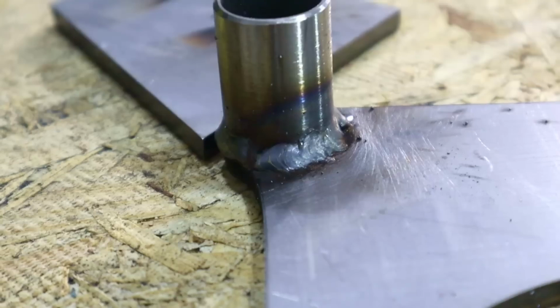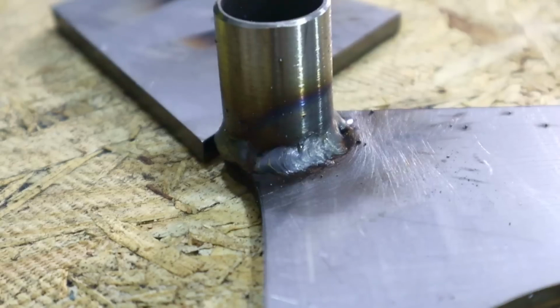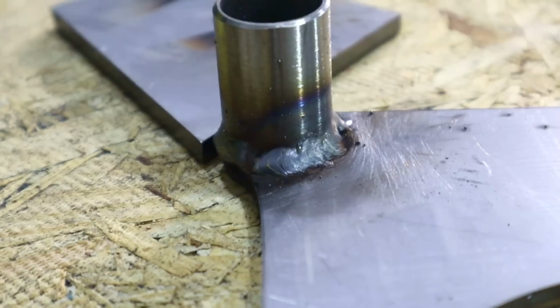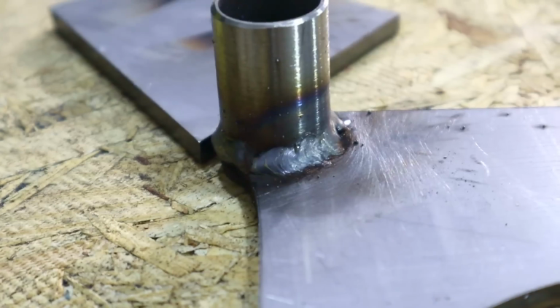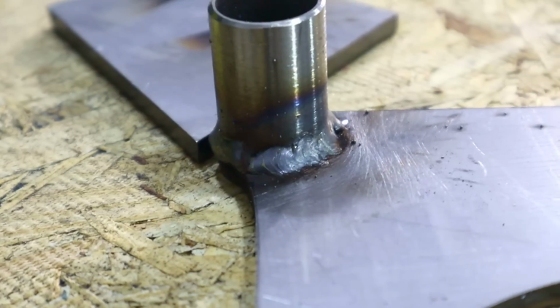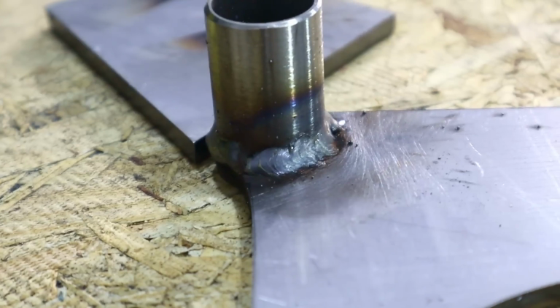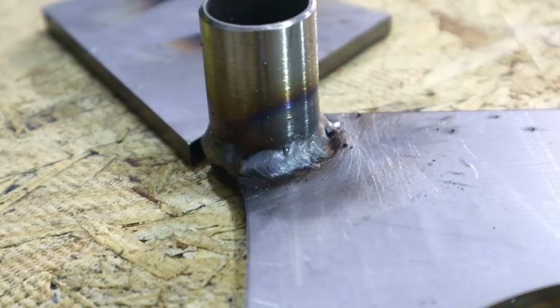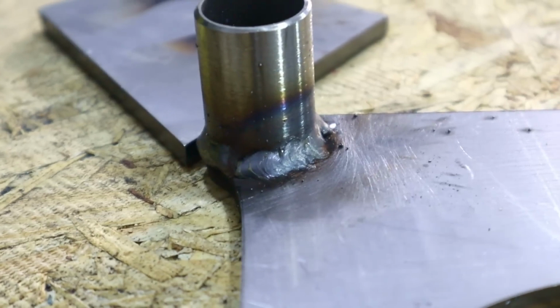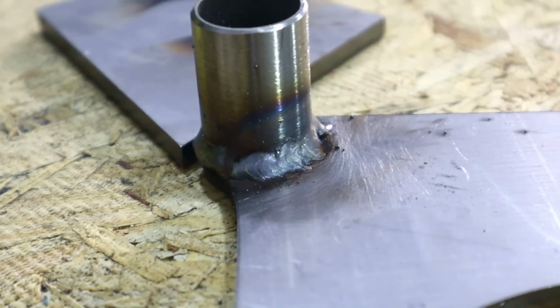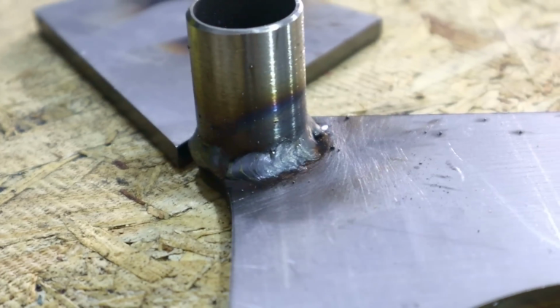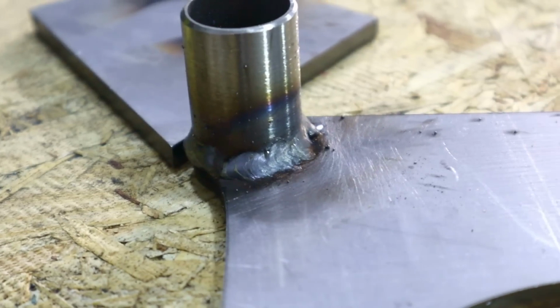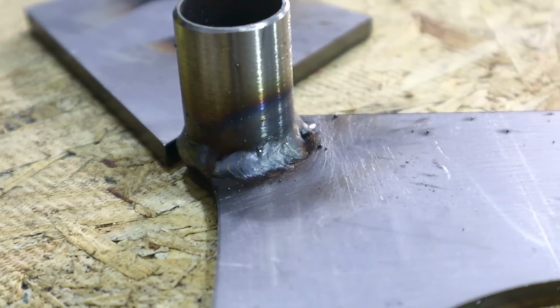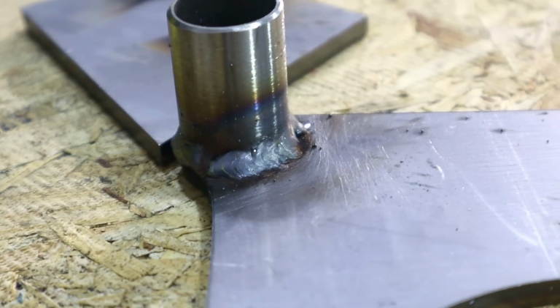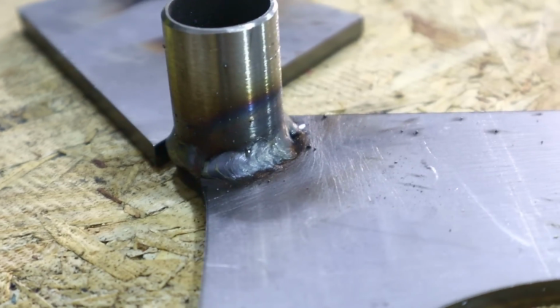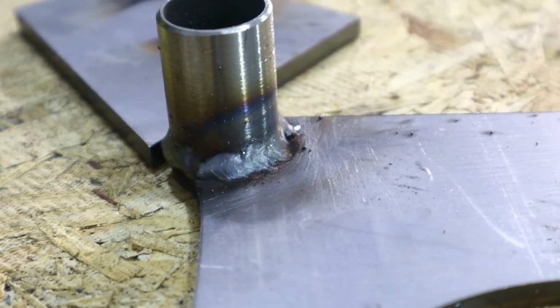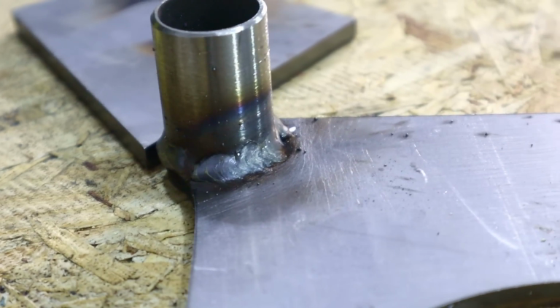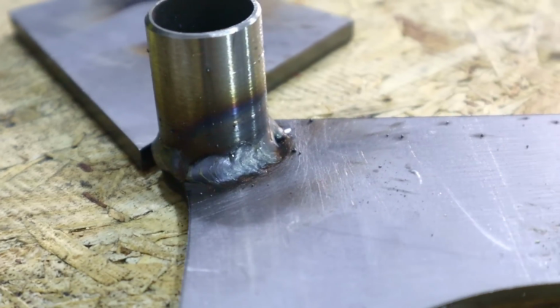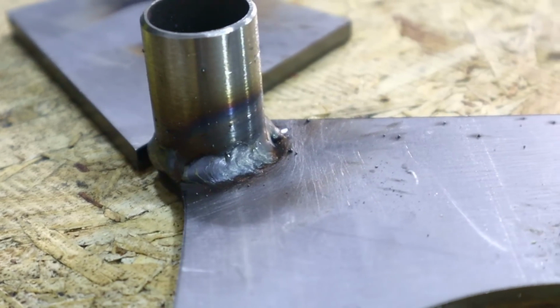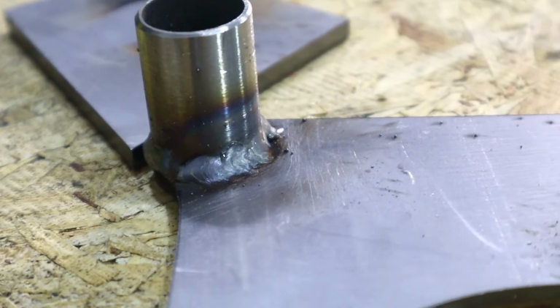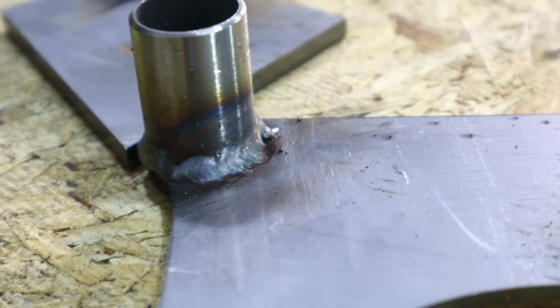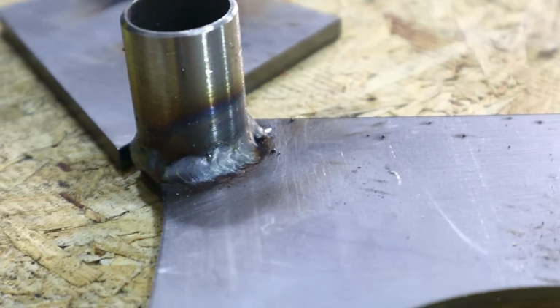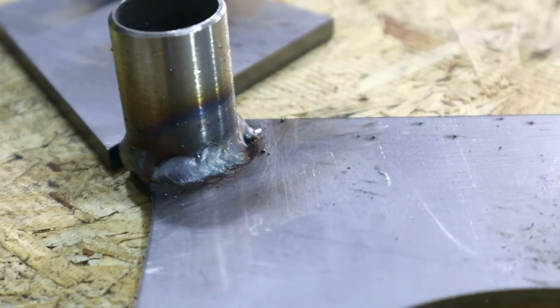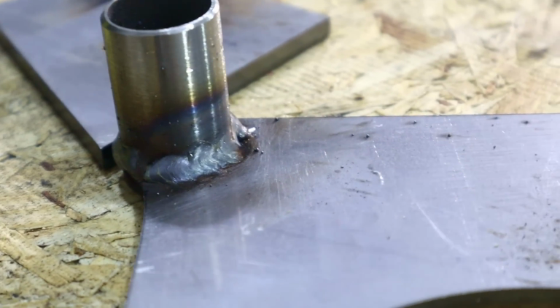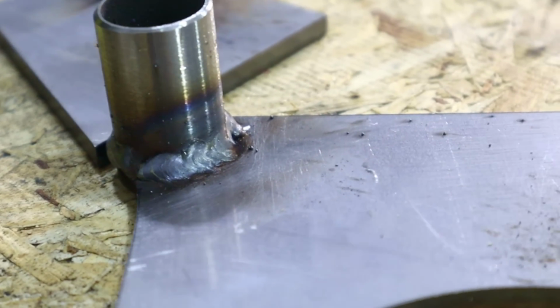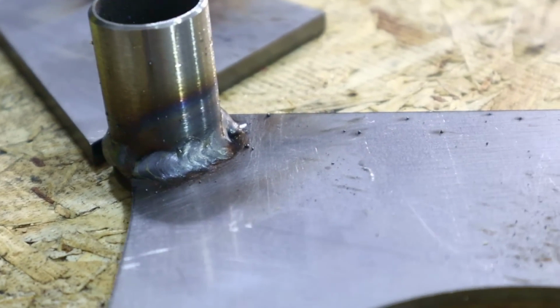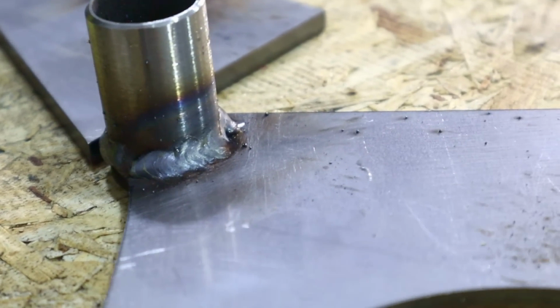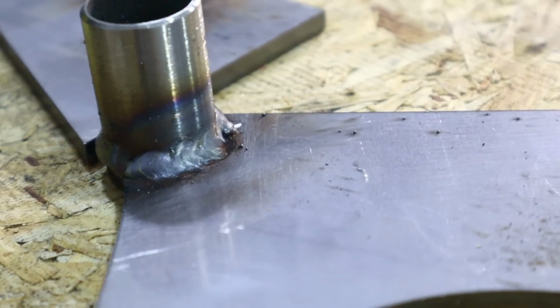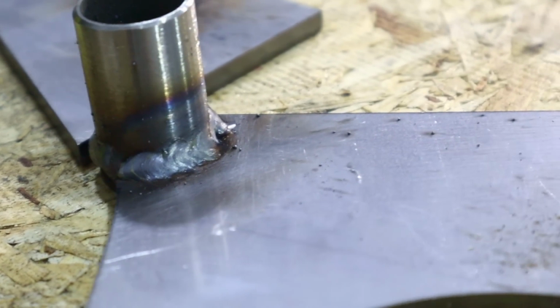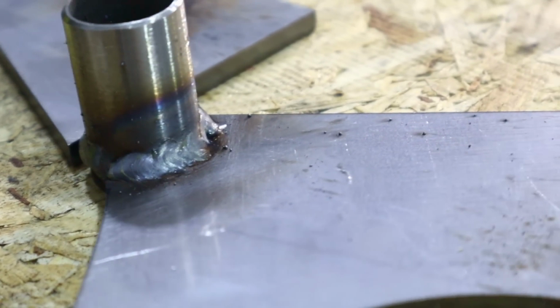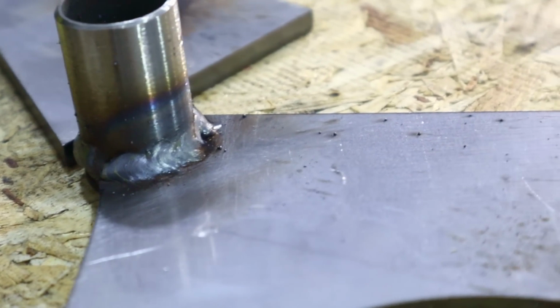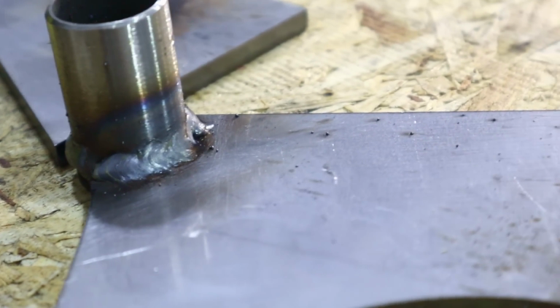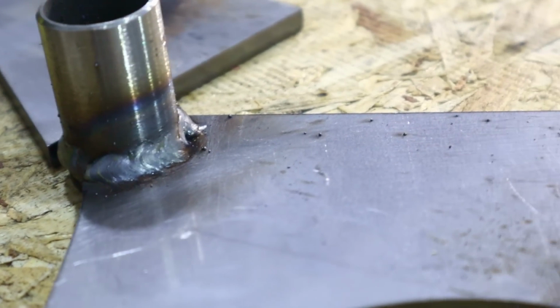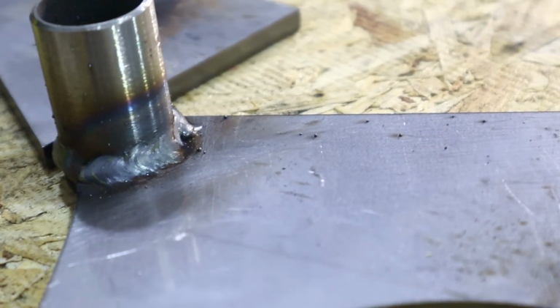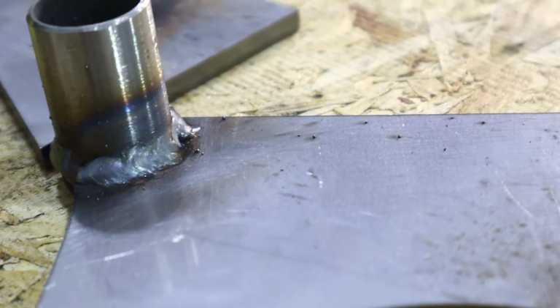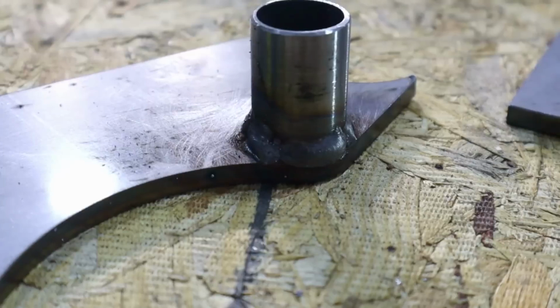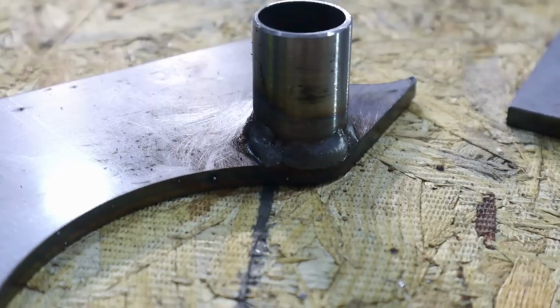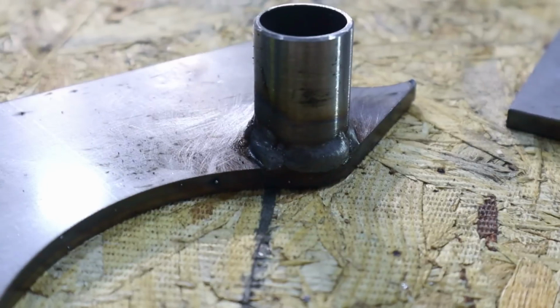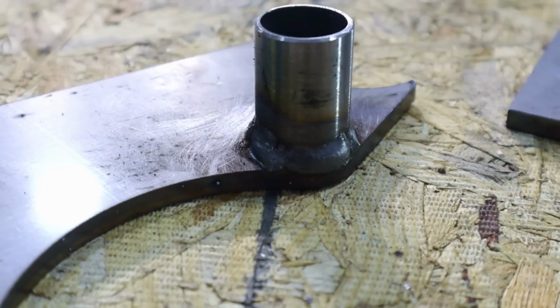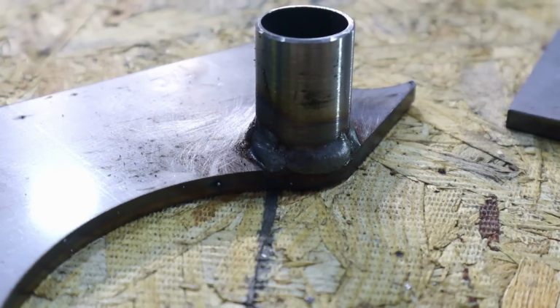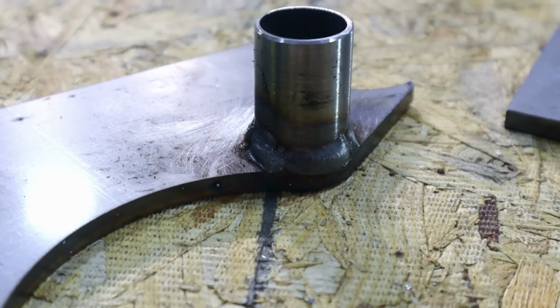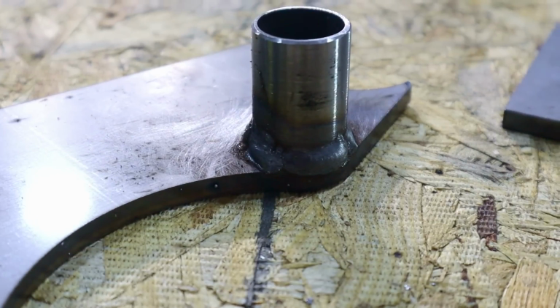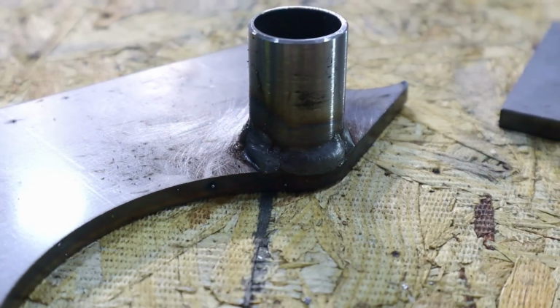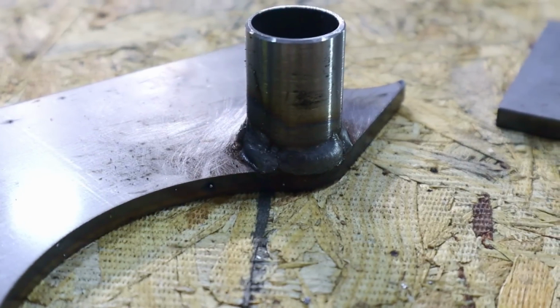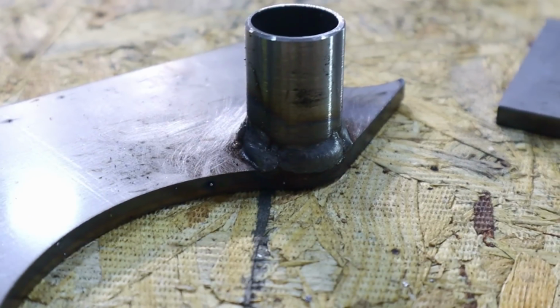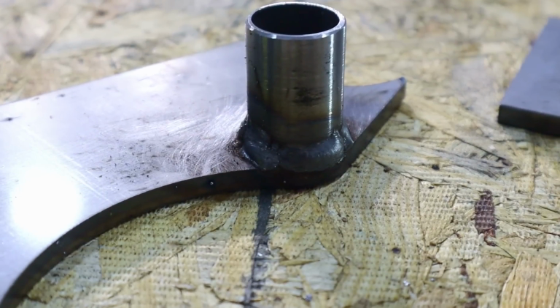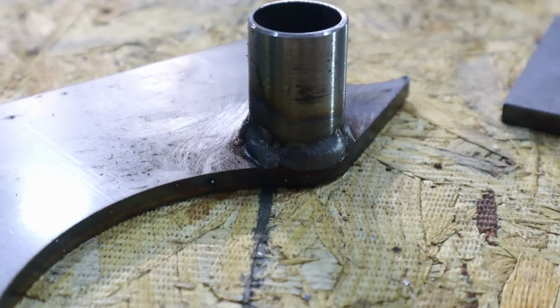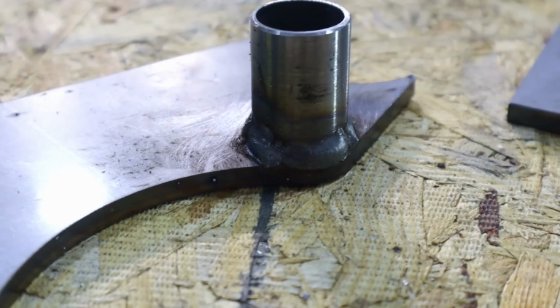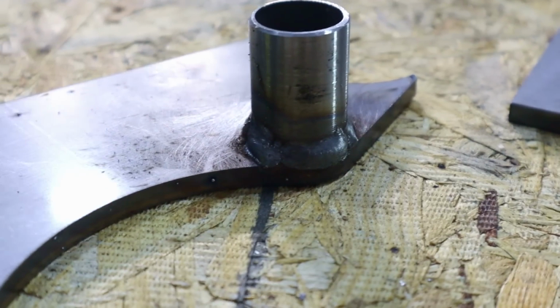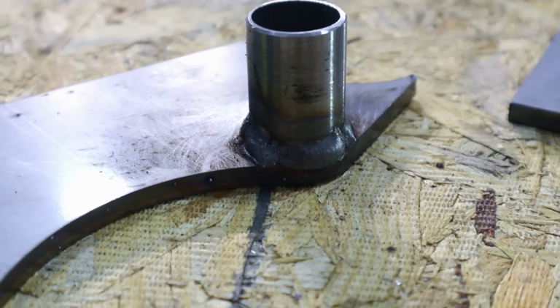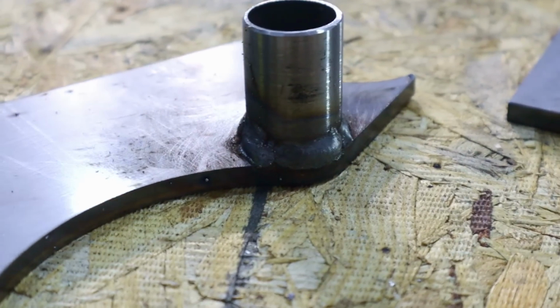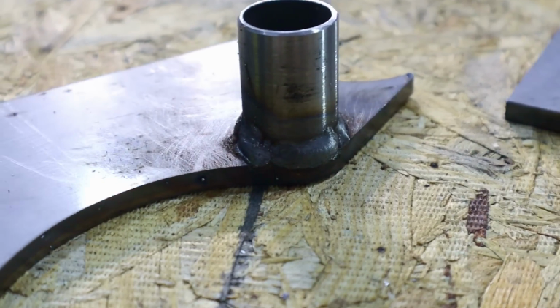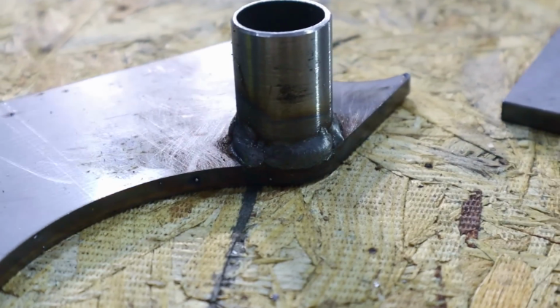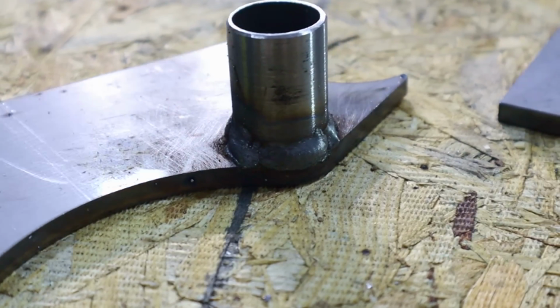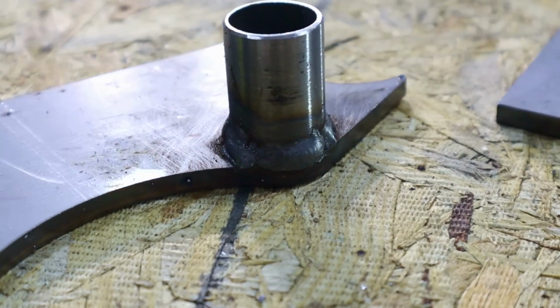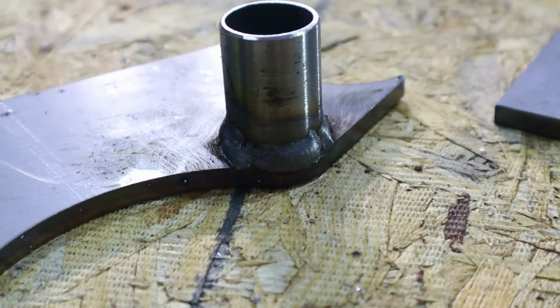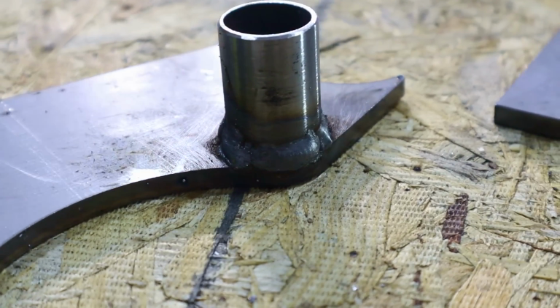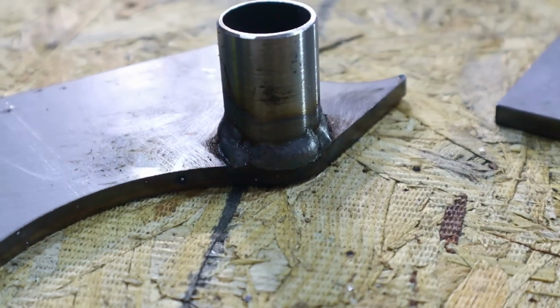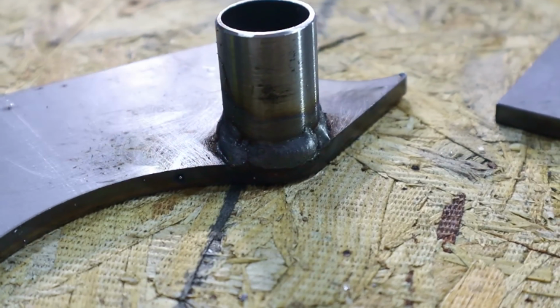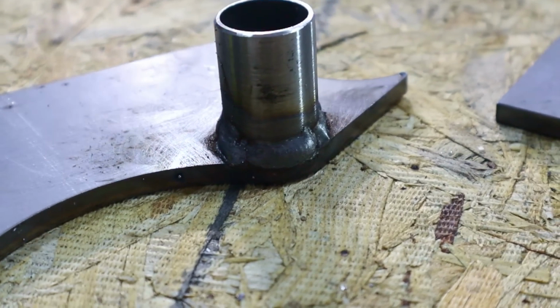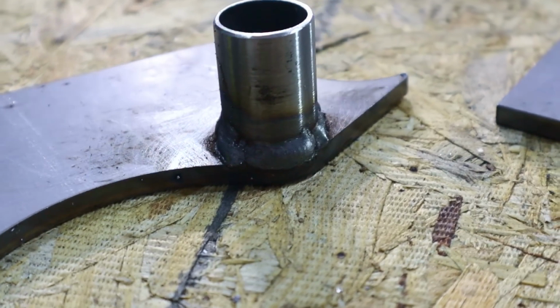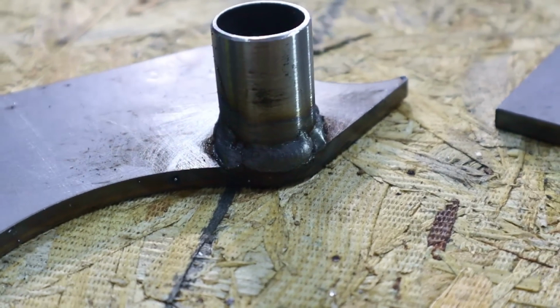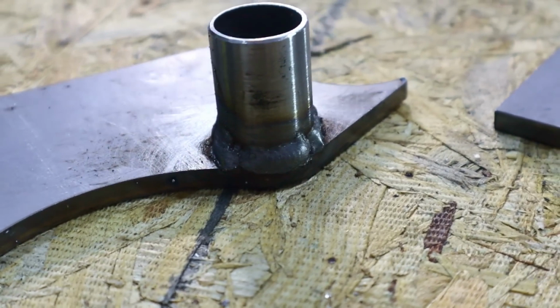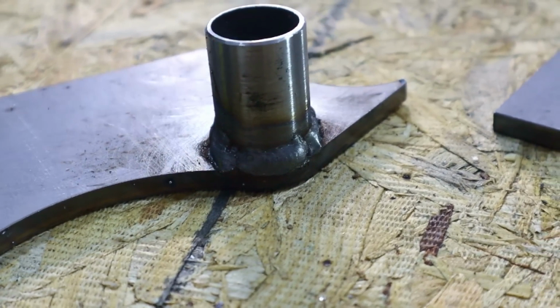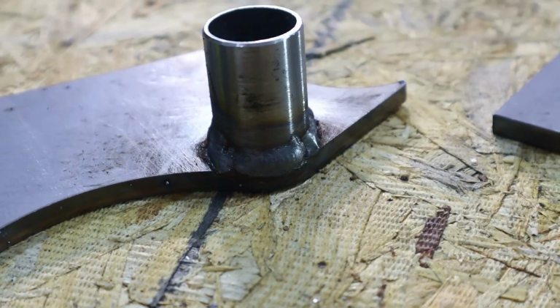To show you the welds here real quick — it's super hard to get pretty when you have to start and stop because they're on the round. I need one of those turntables.